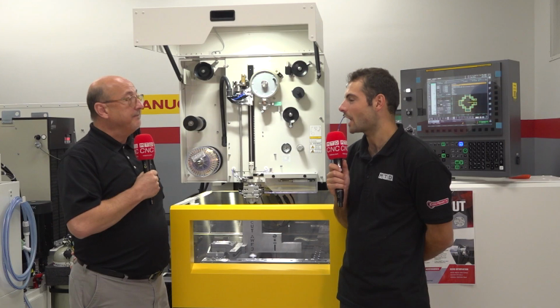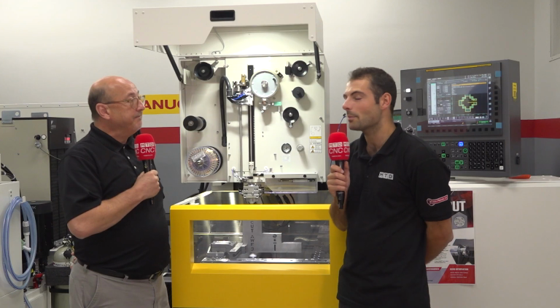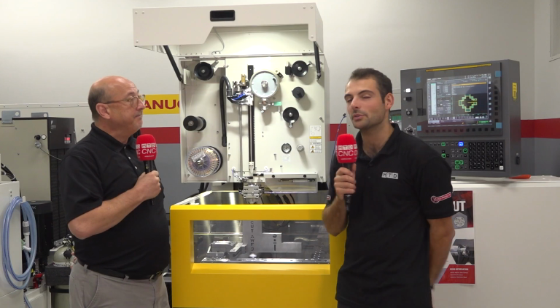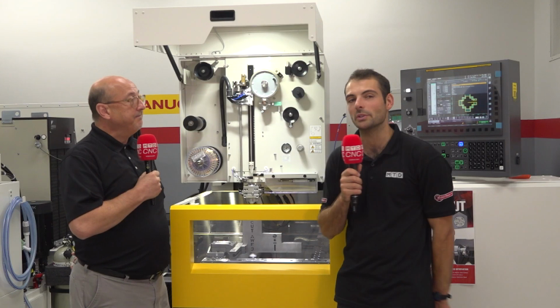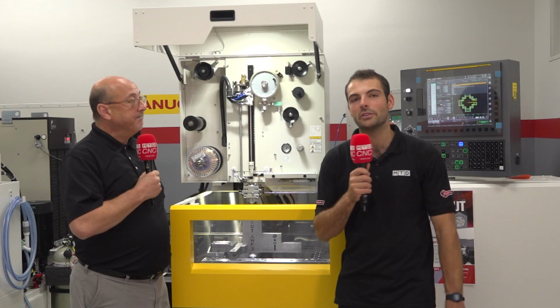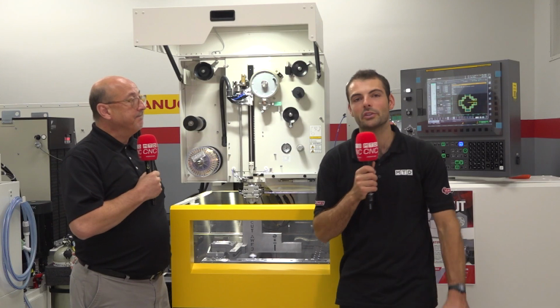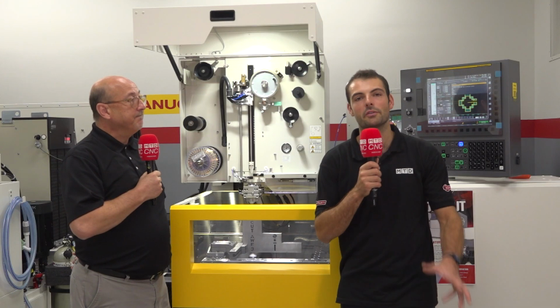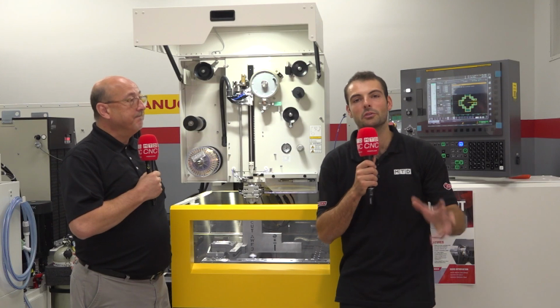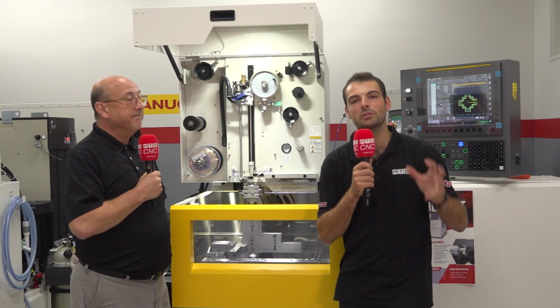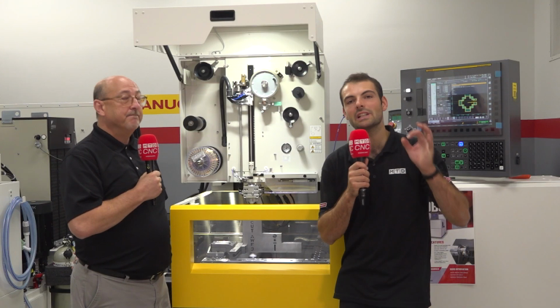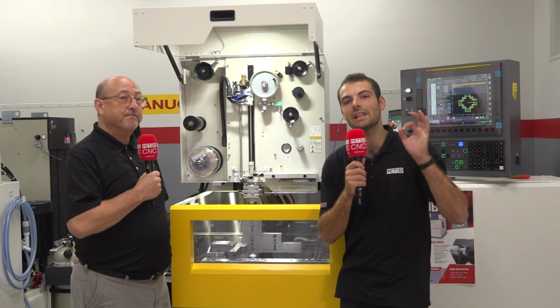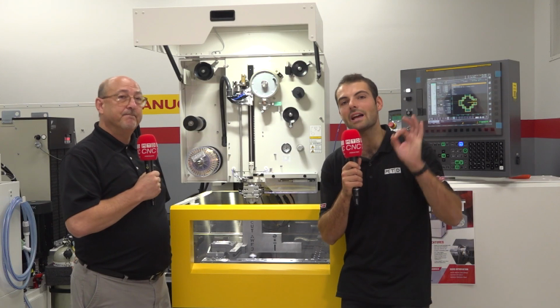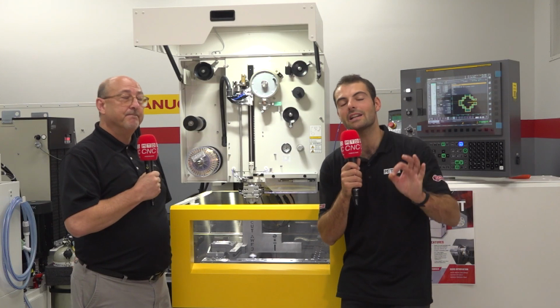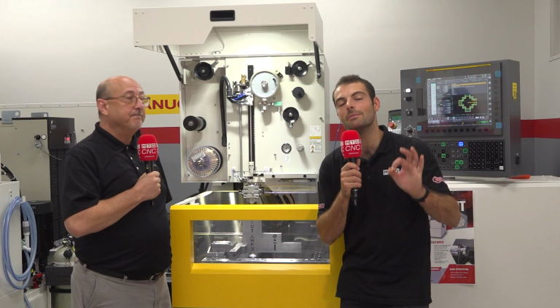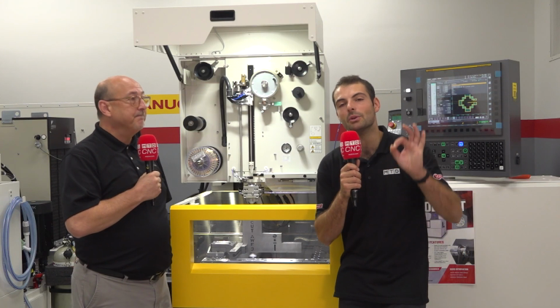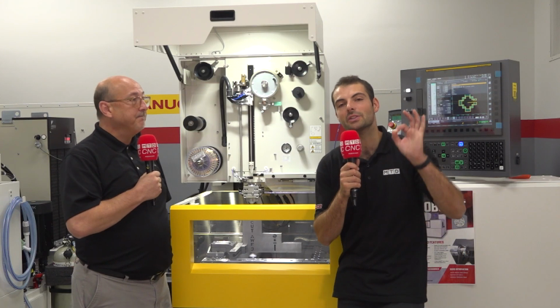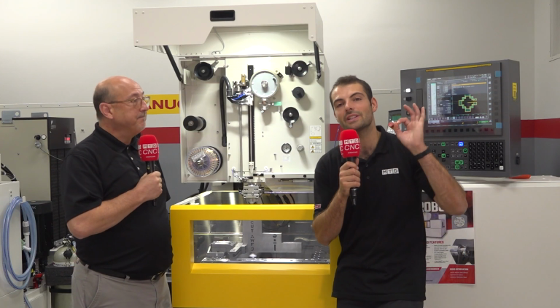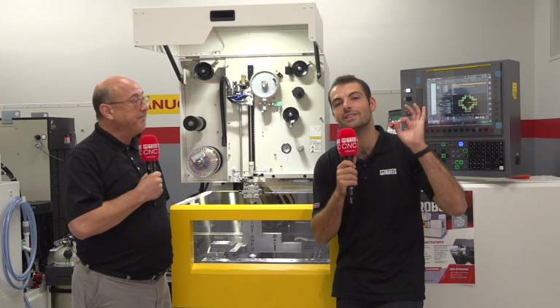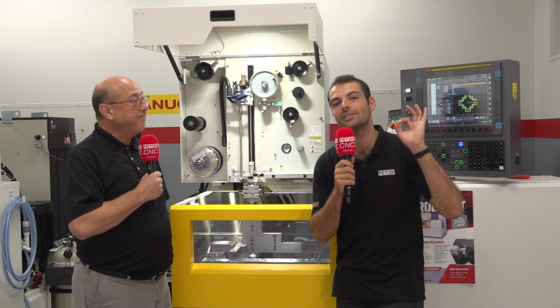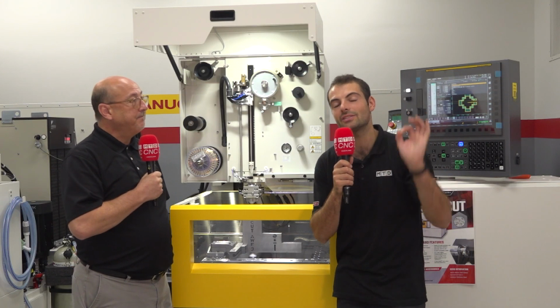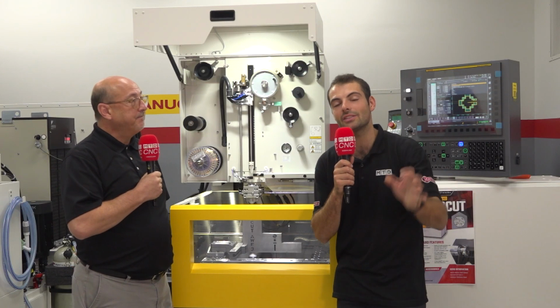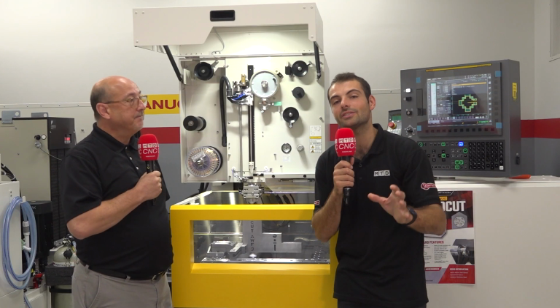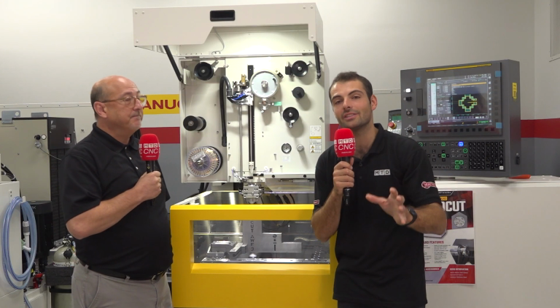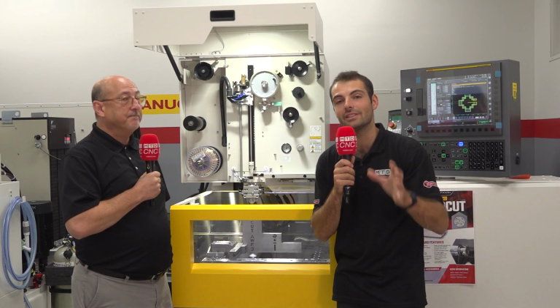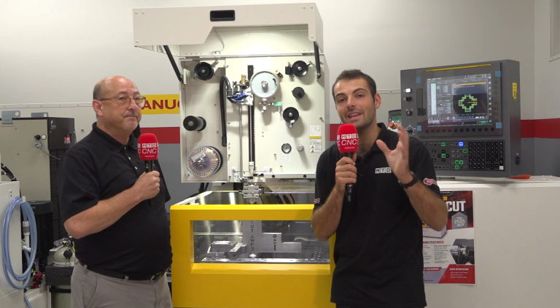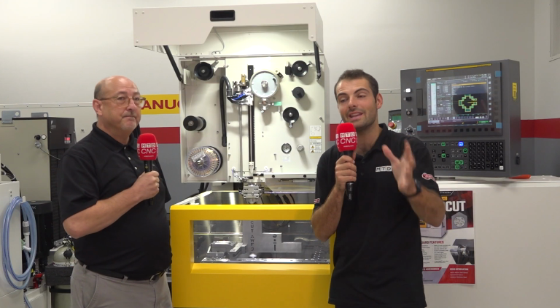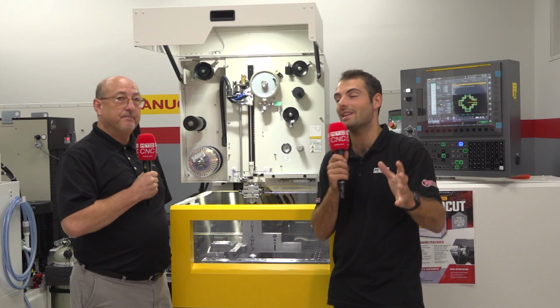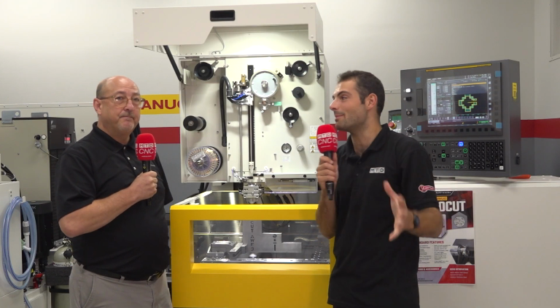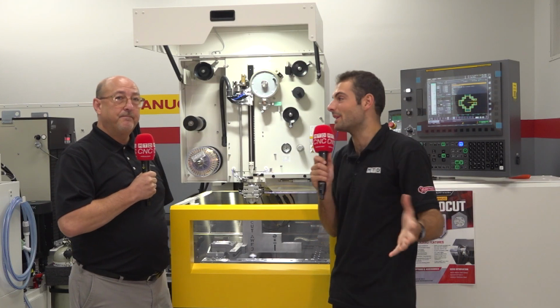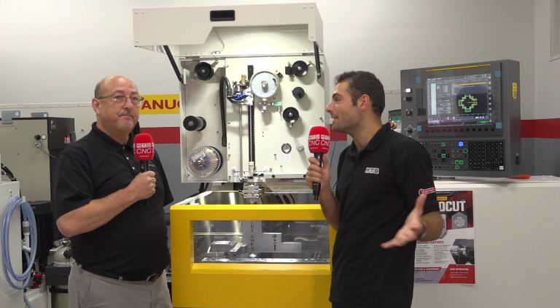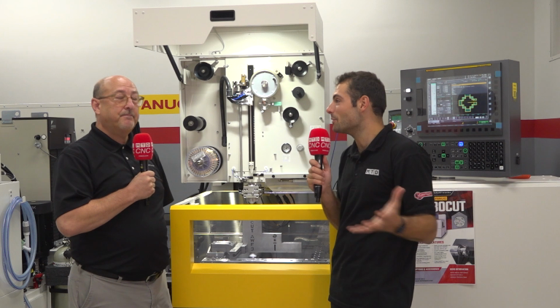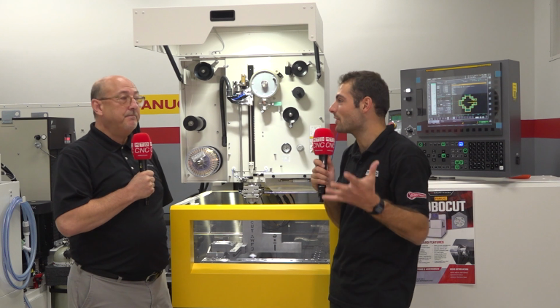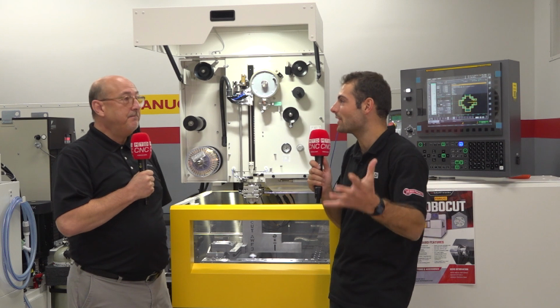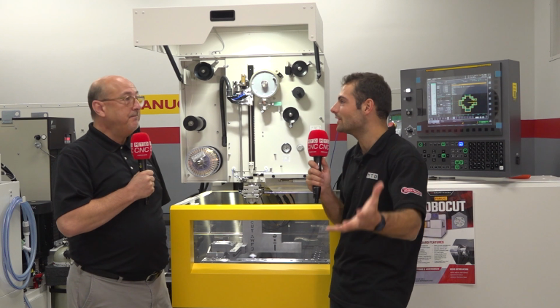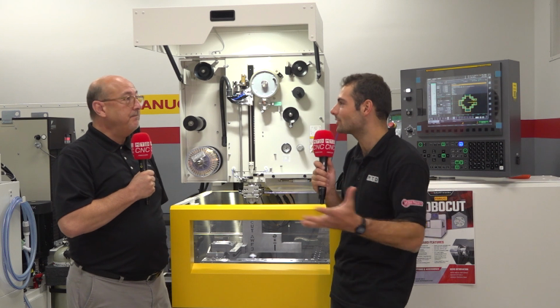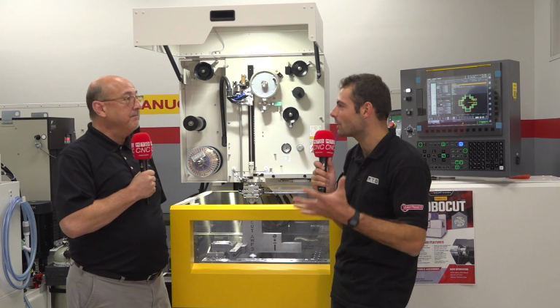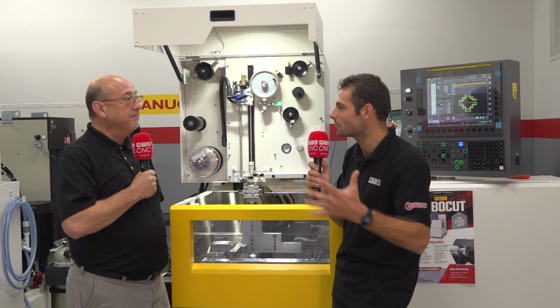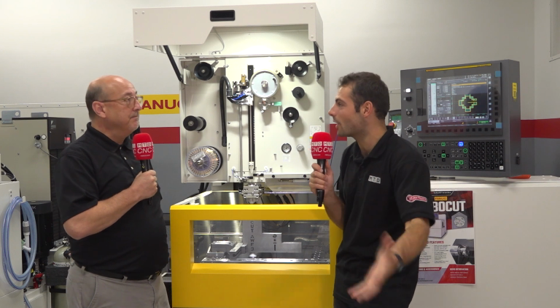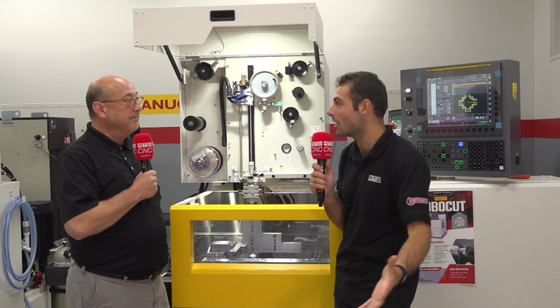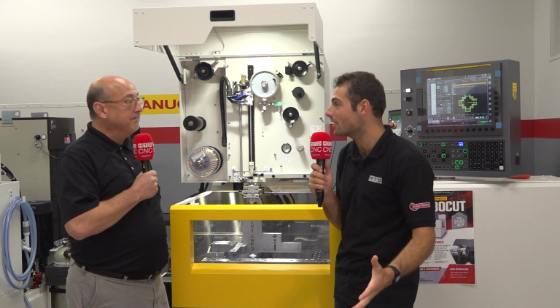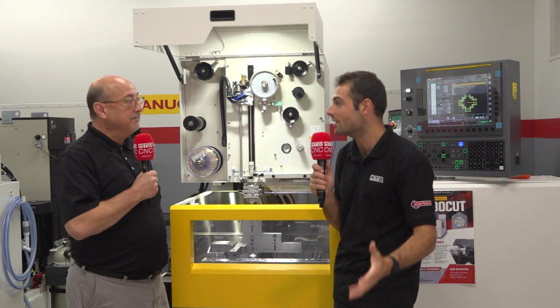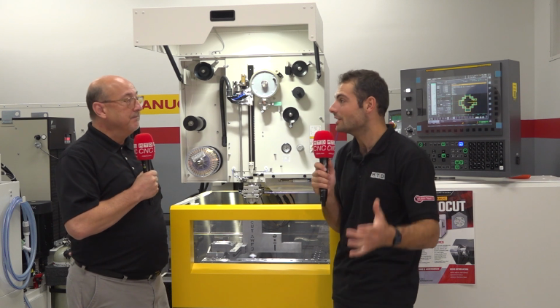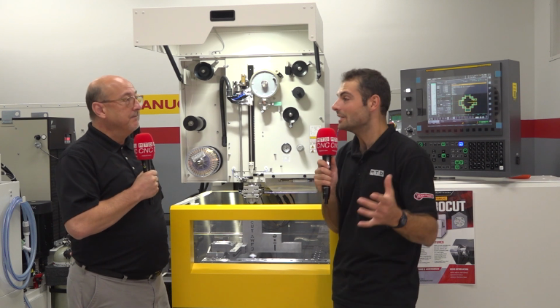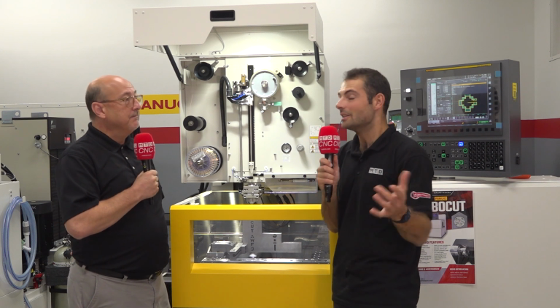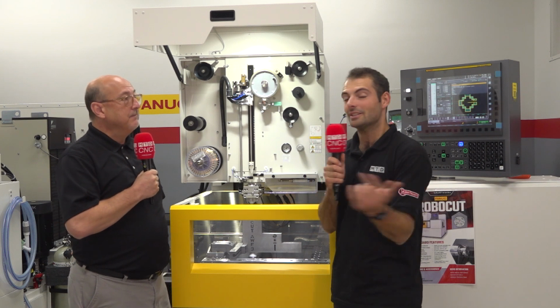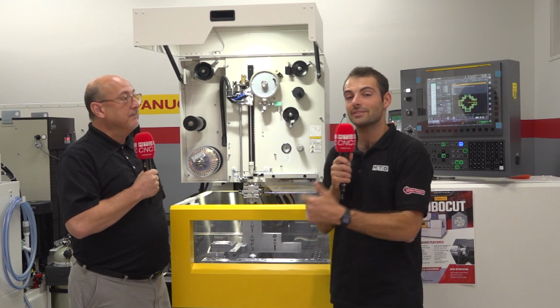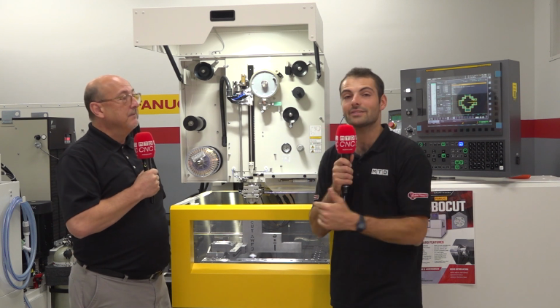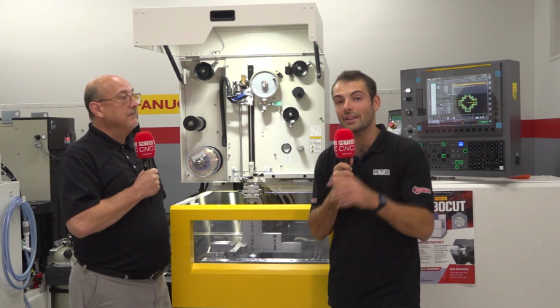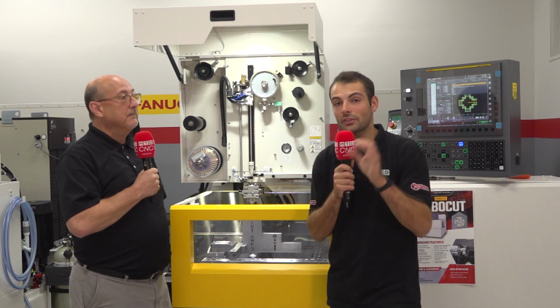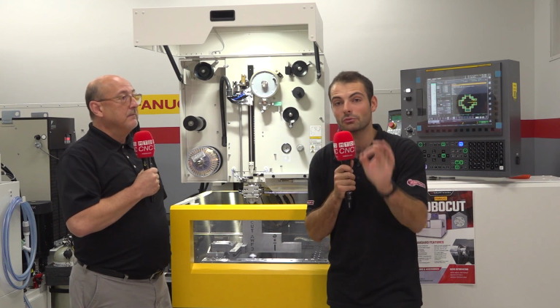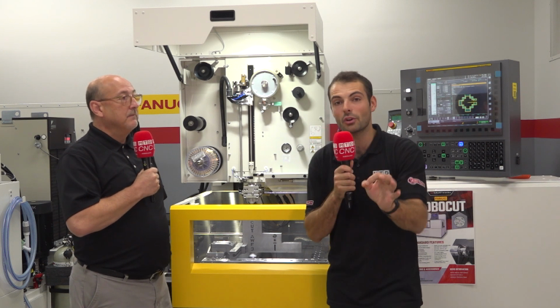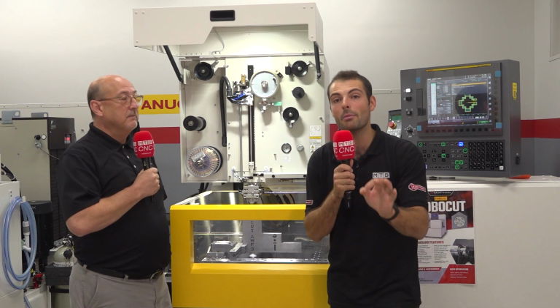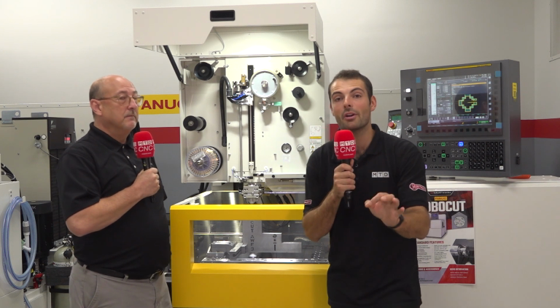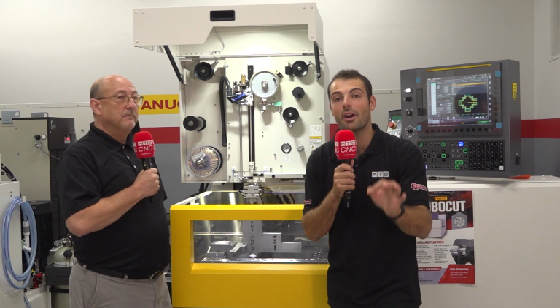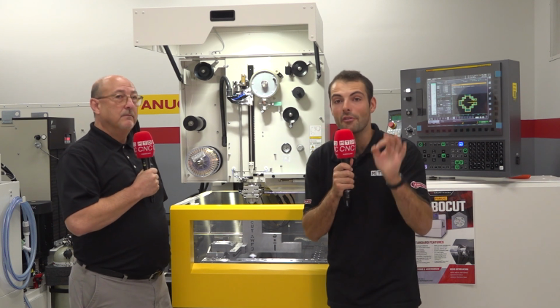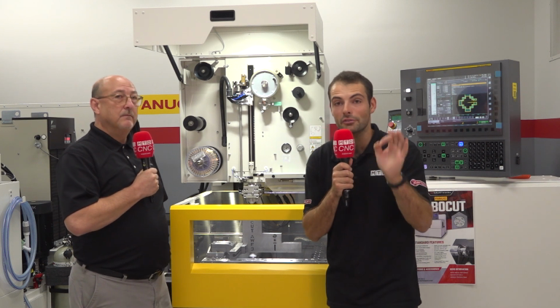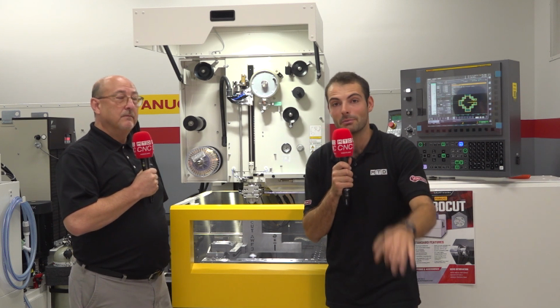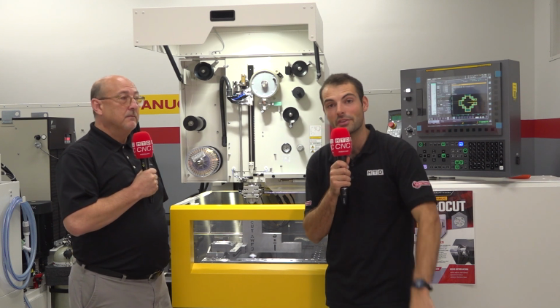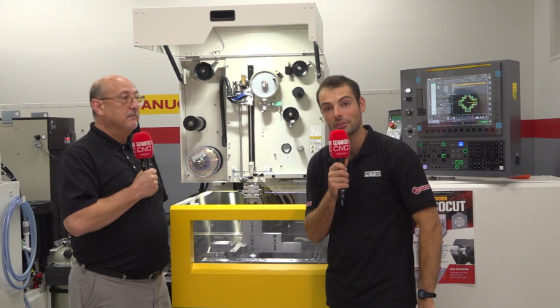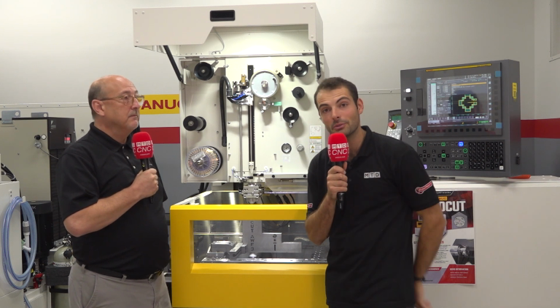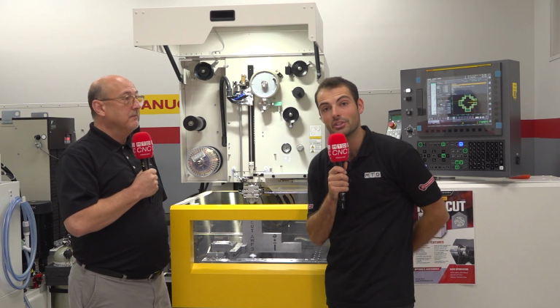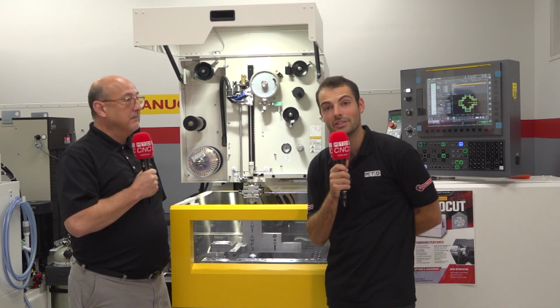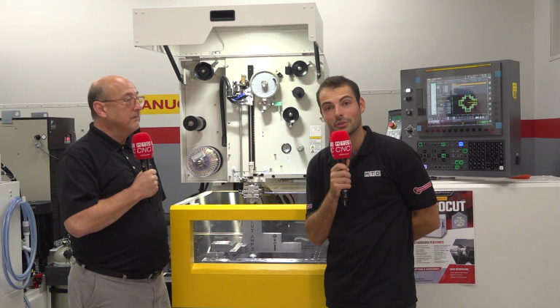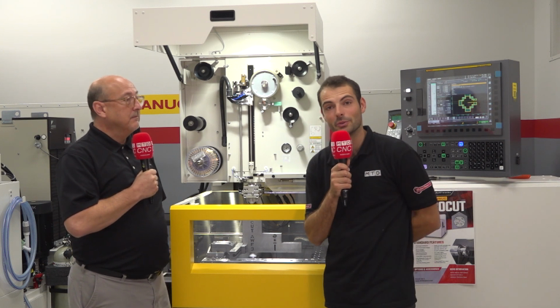Absolutely. So for reliable, consistent EDM — even when things go wrong — that's the RoboCut from Methods Machine Tools.